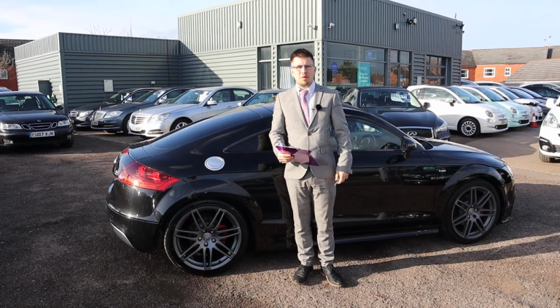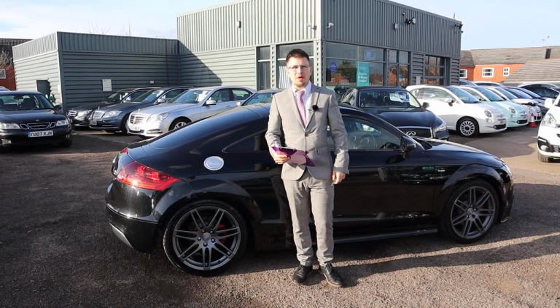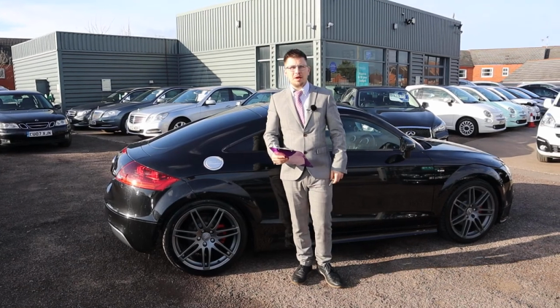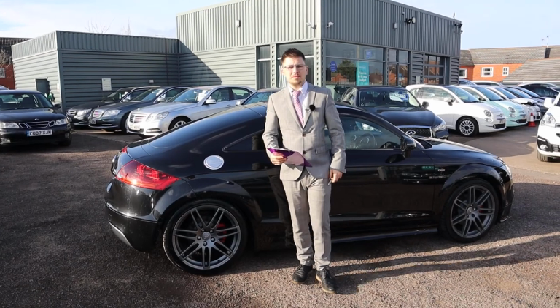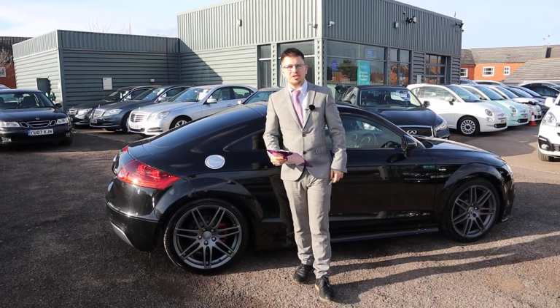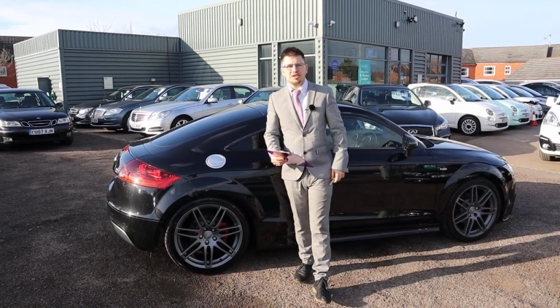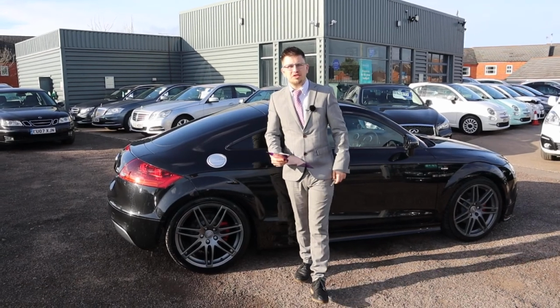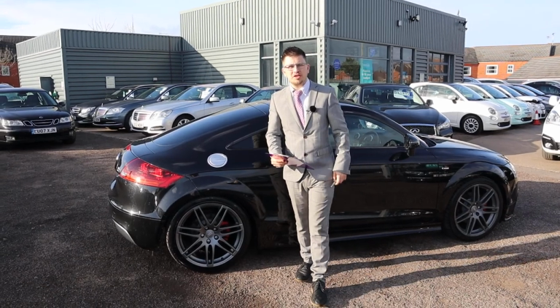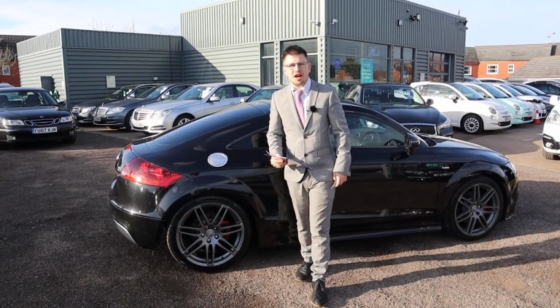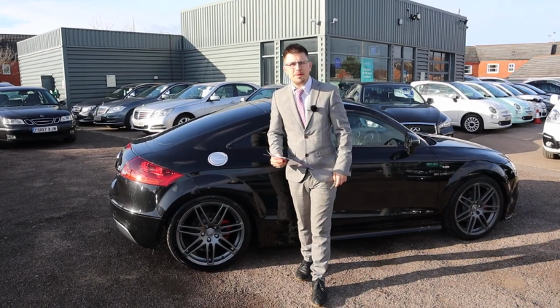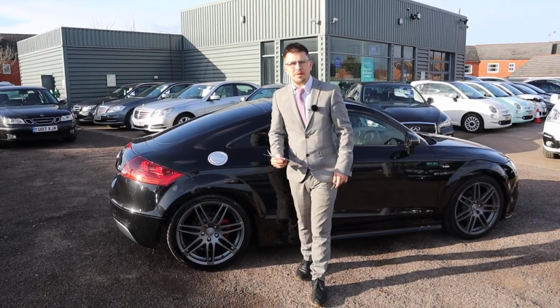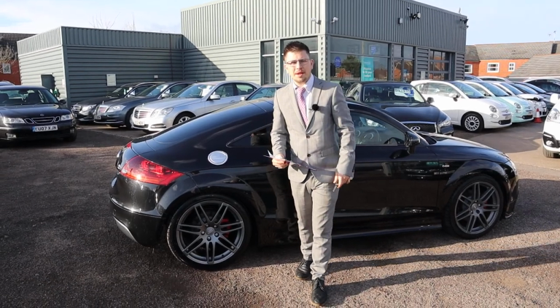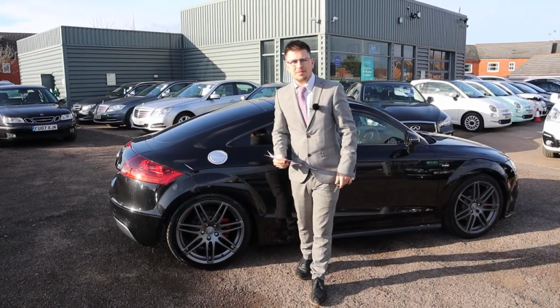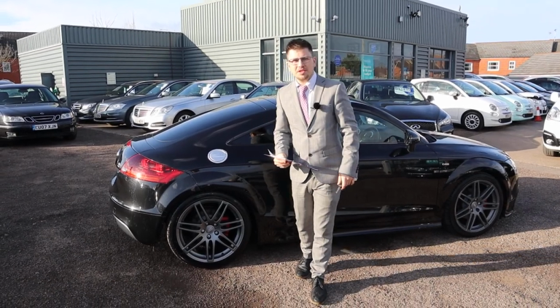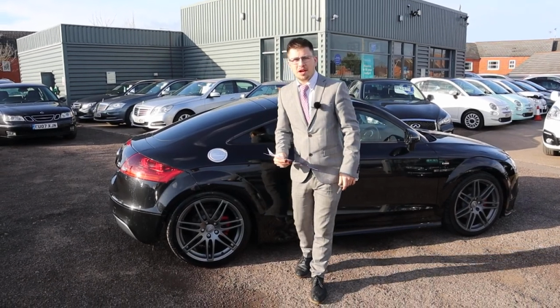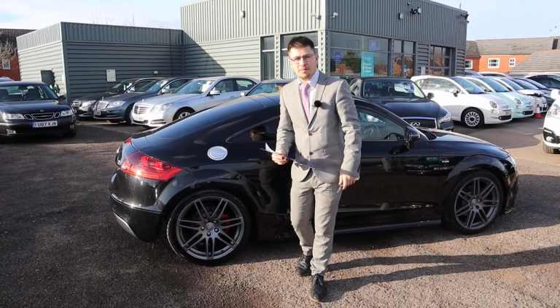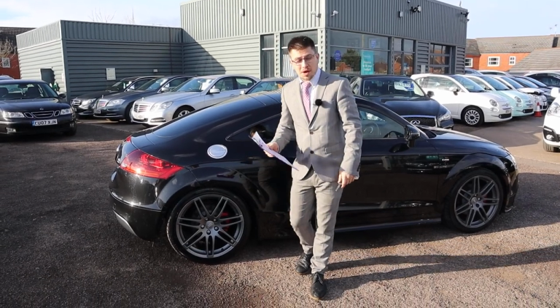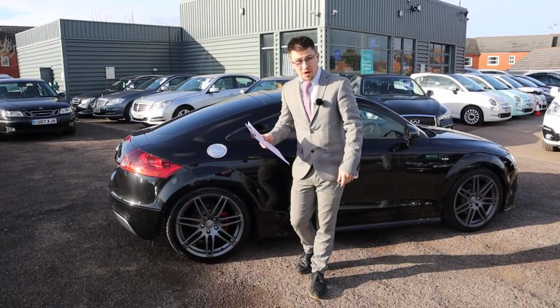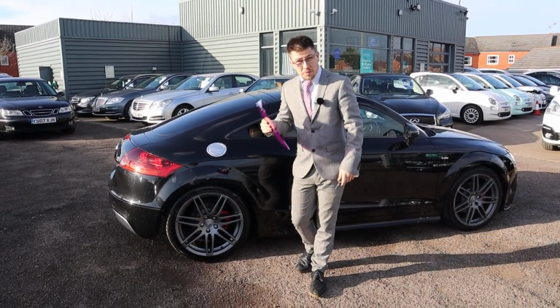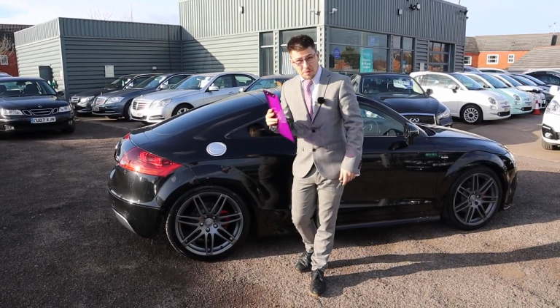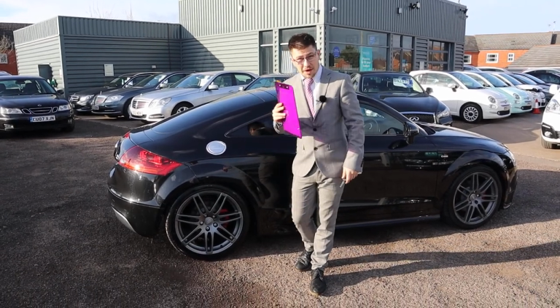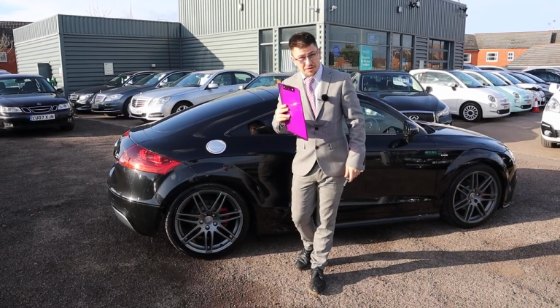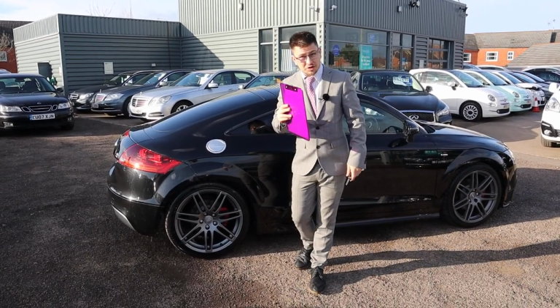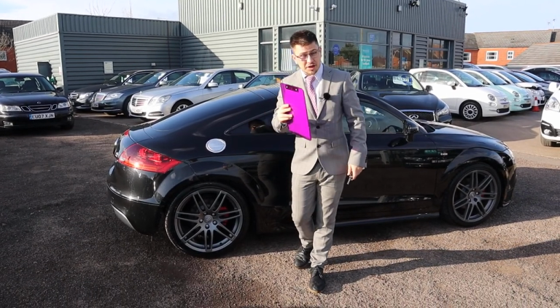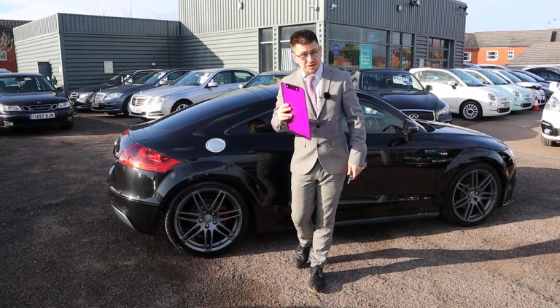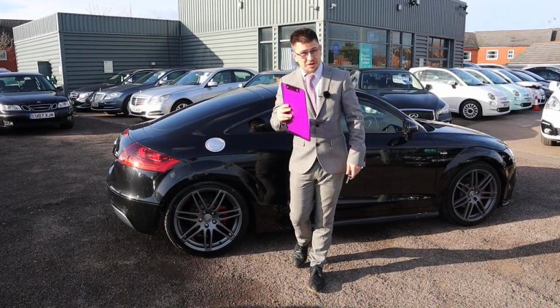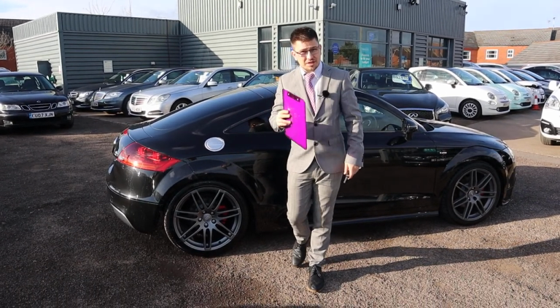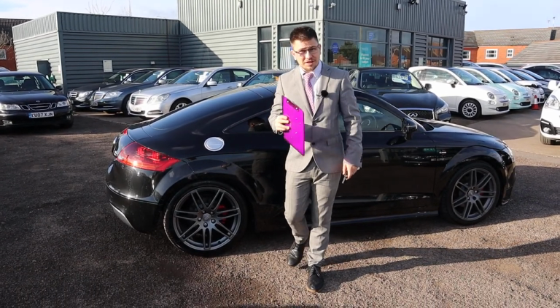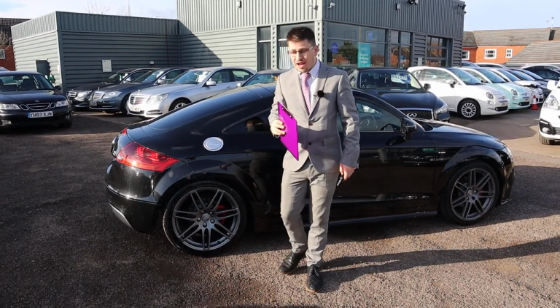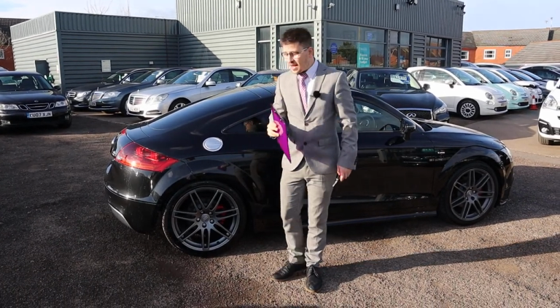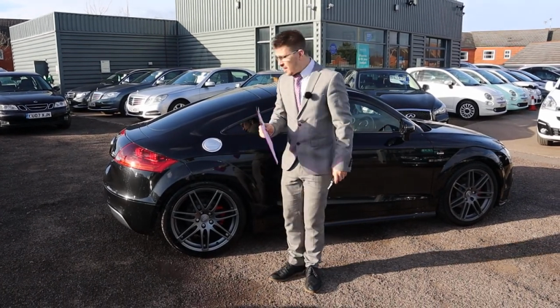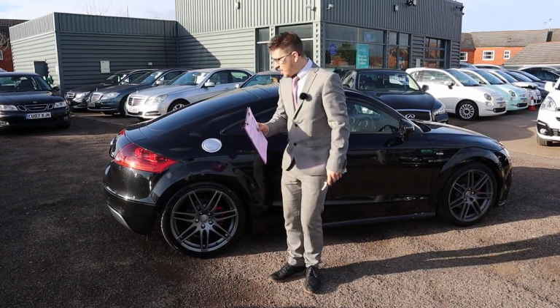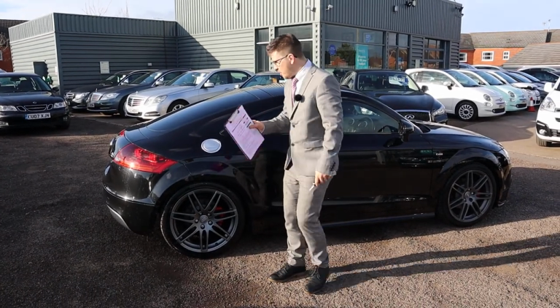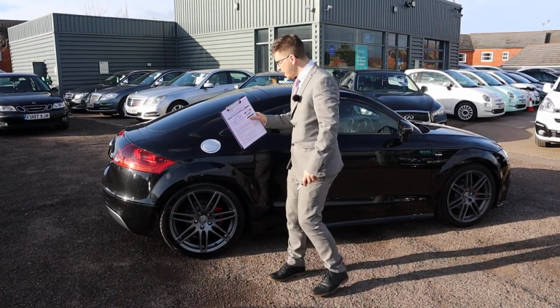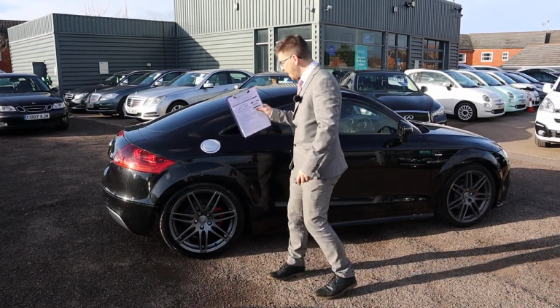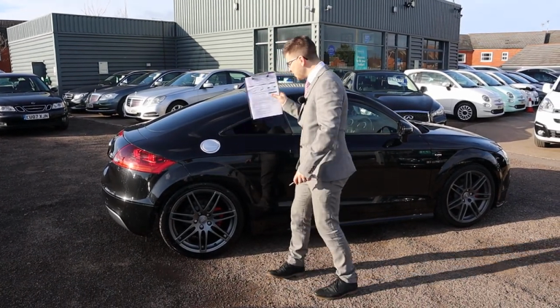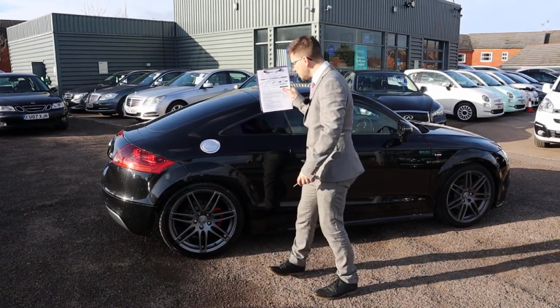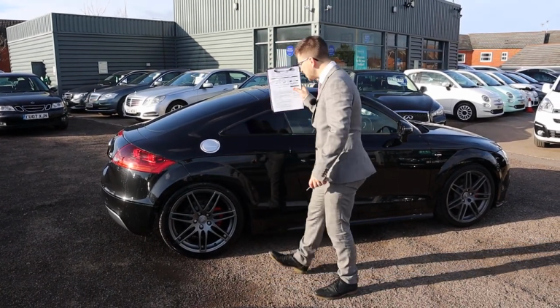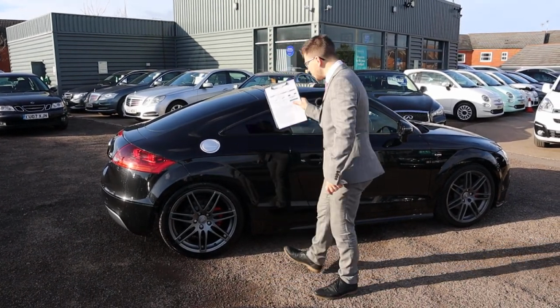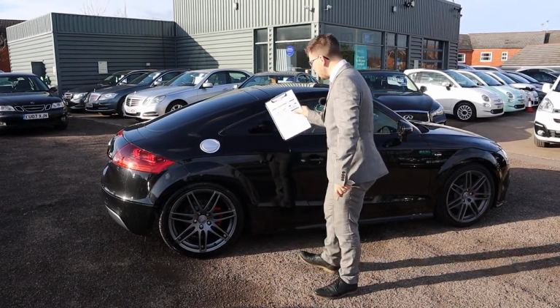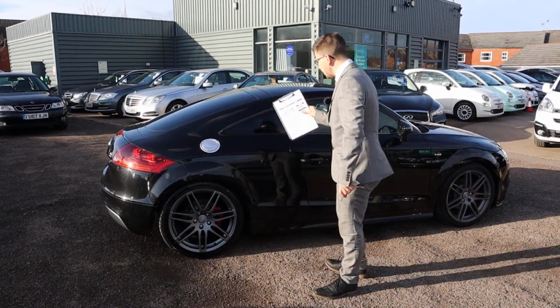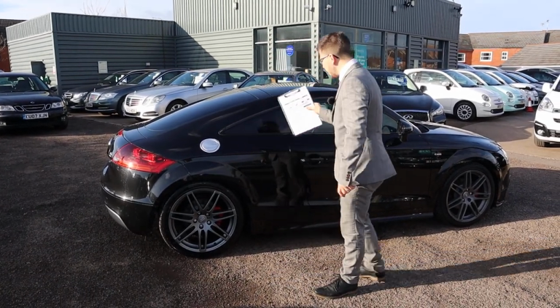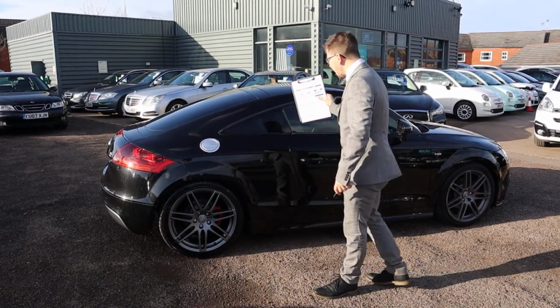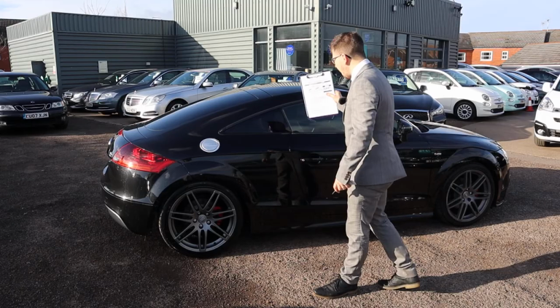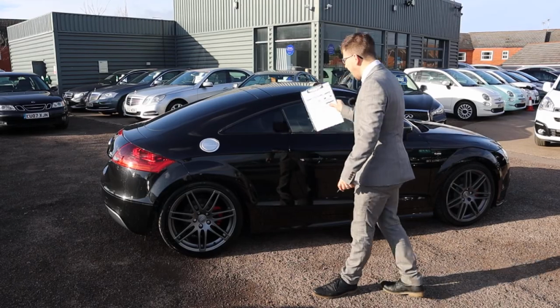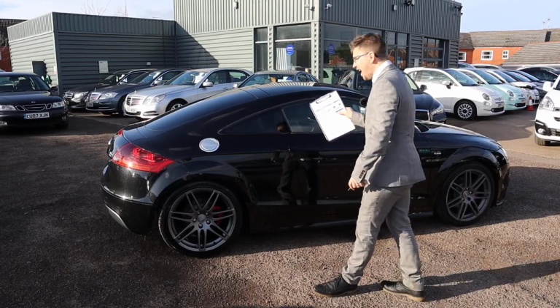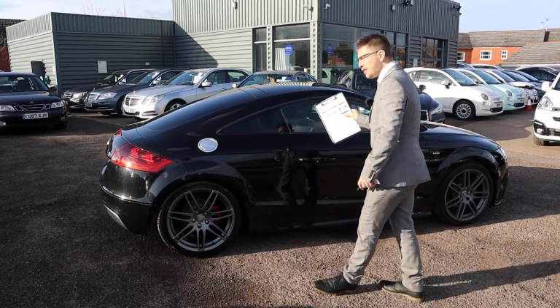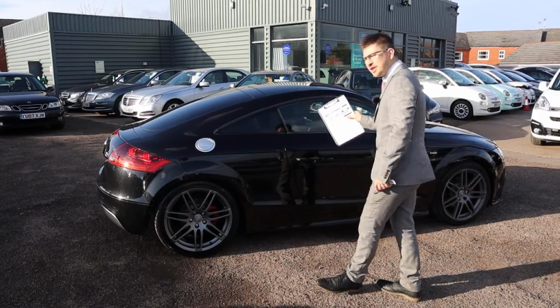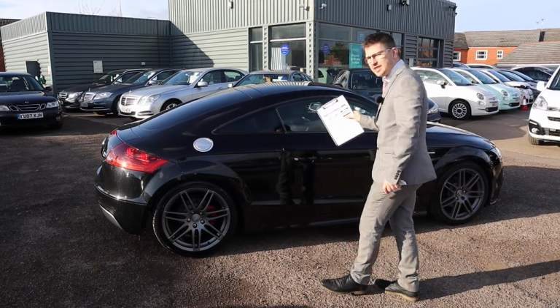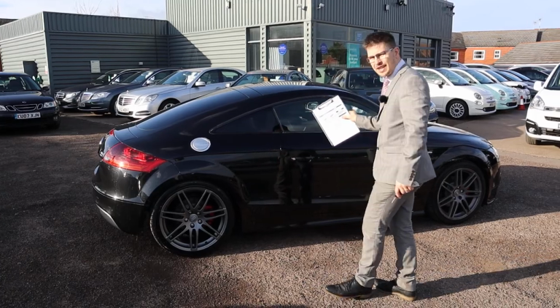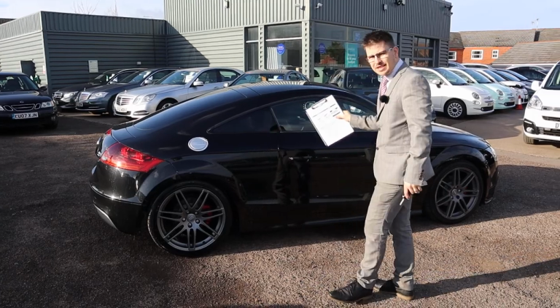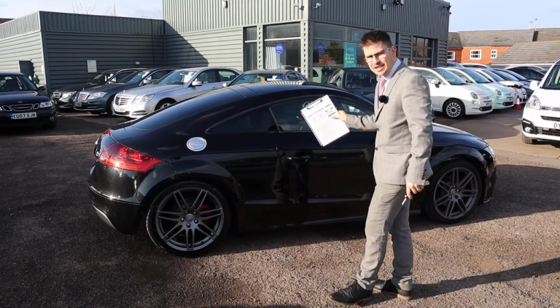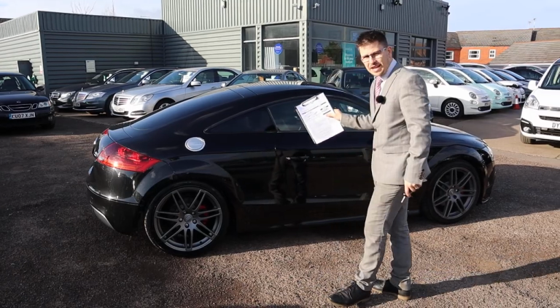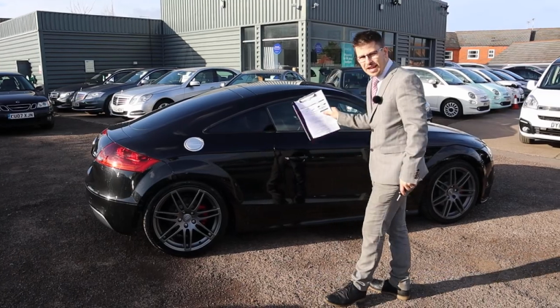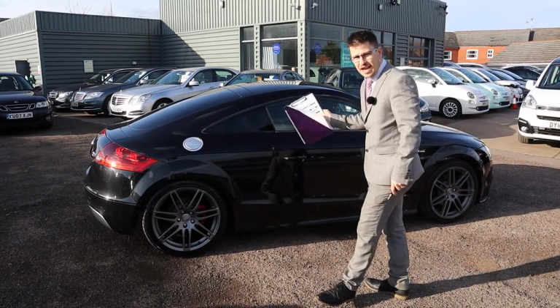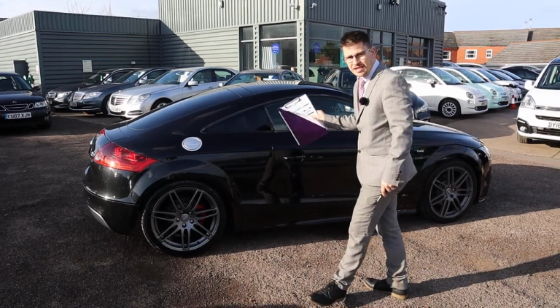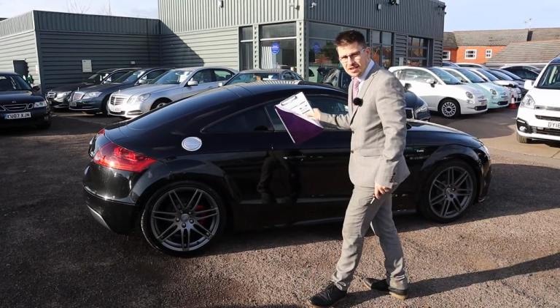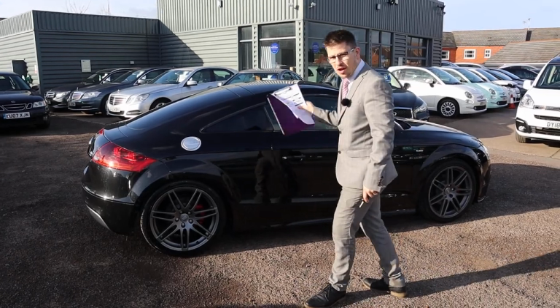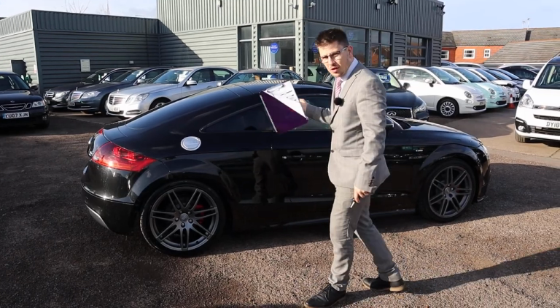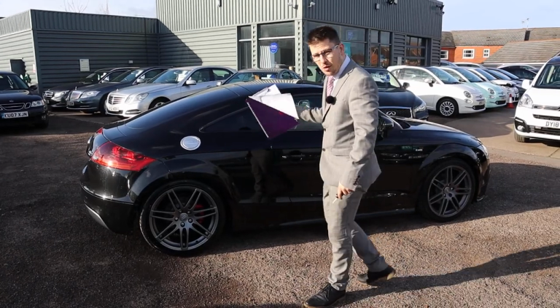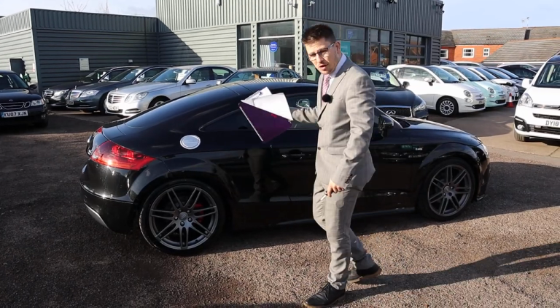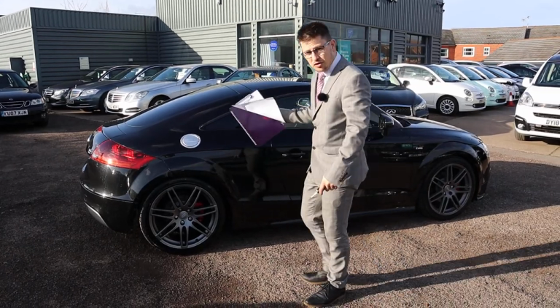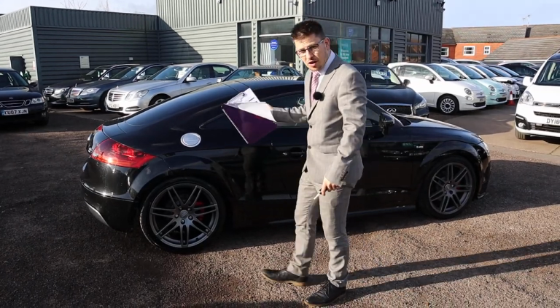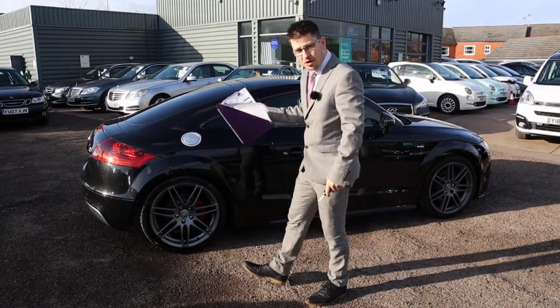Welcome to Country Car, my name is Tom. We have a treat for you today — we have a stunning Audi TT S Line Quattro.